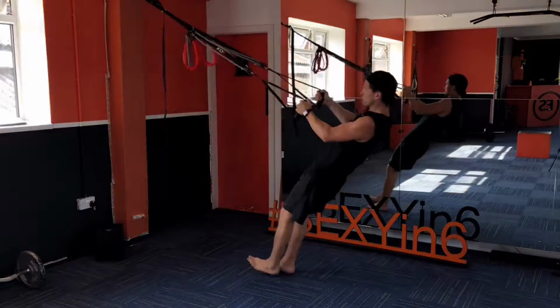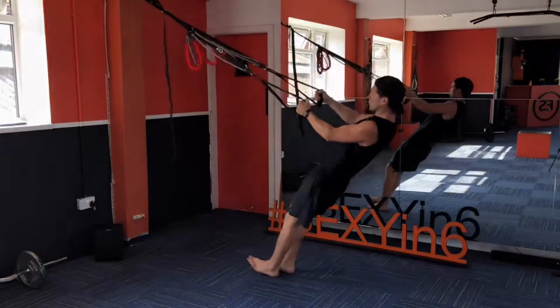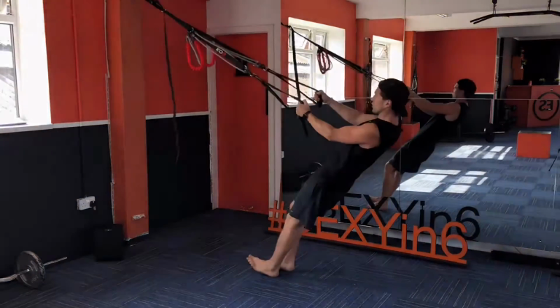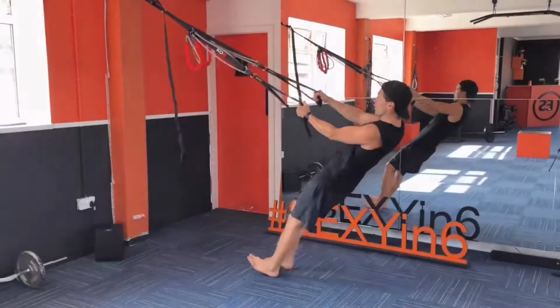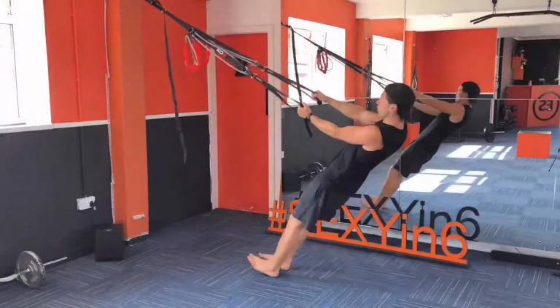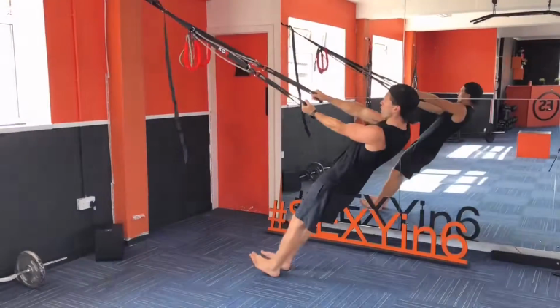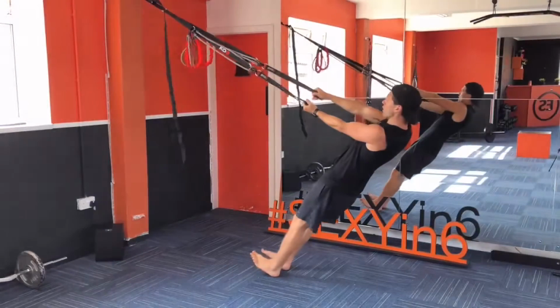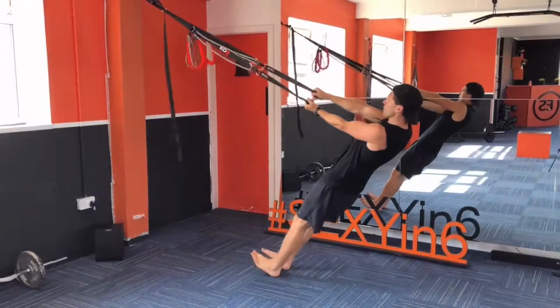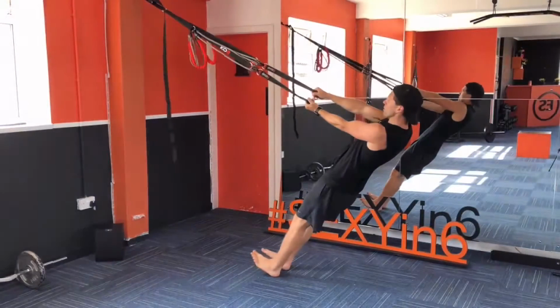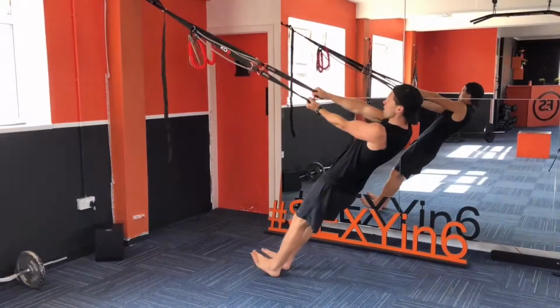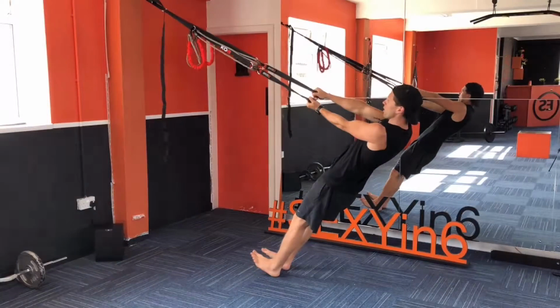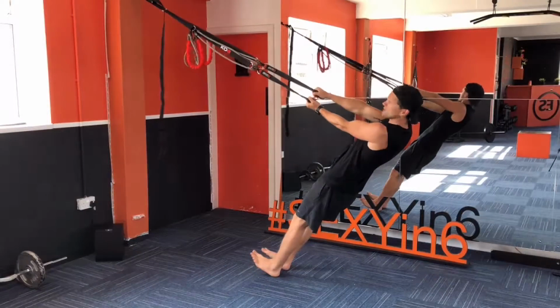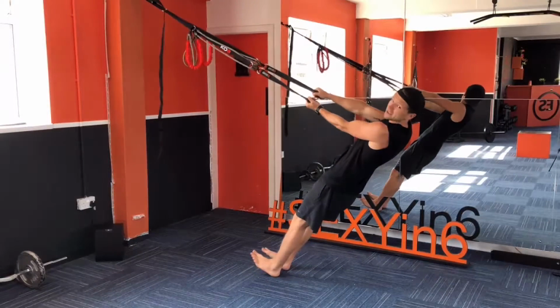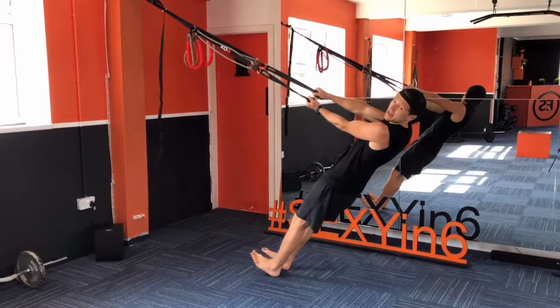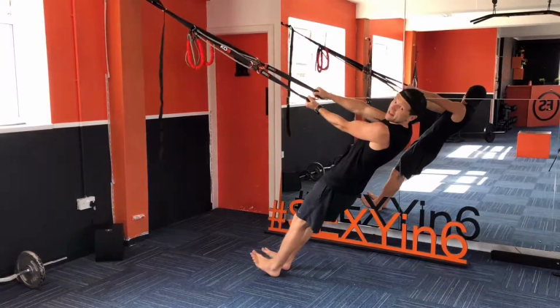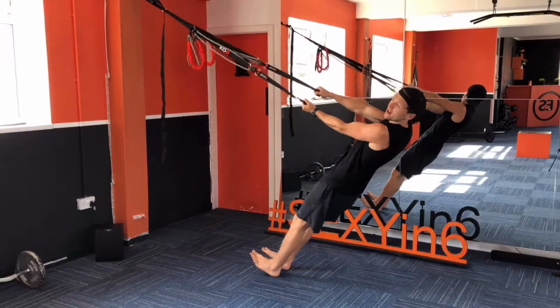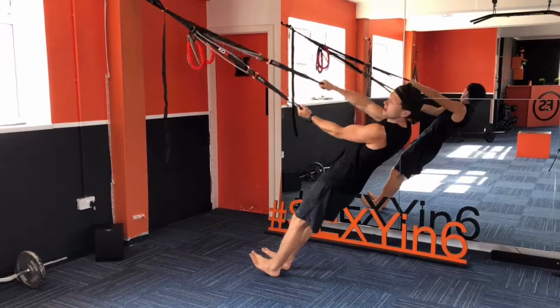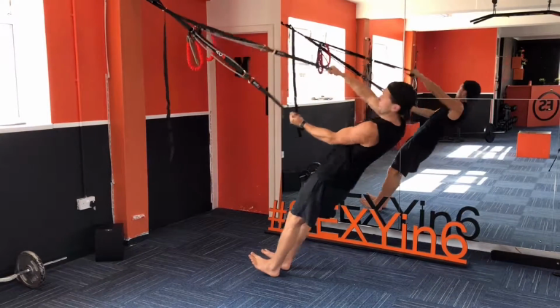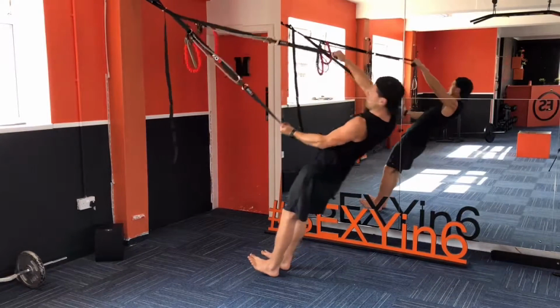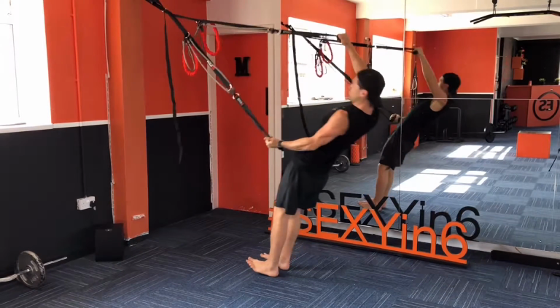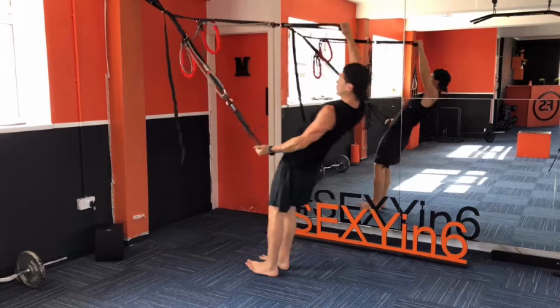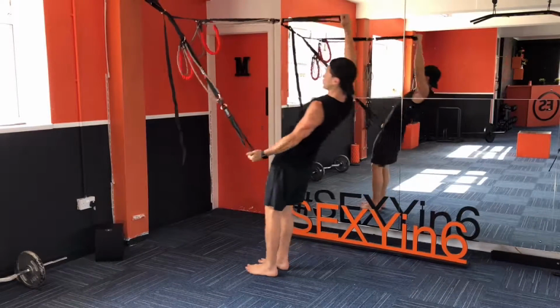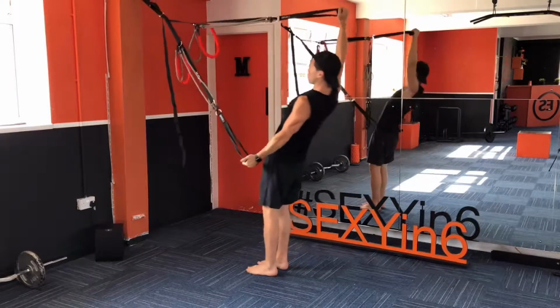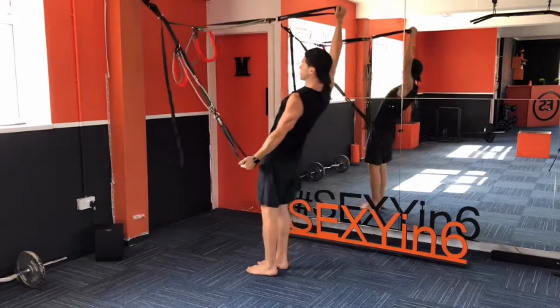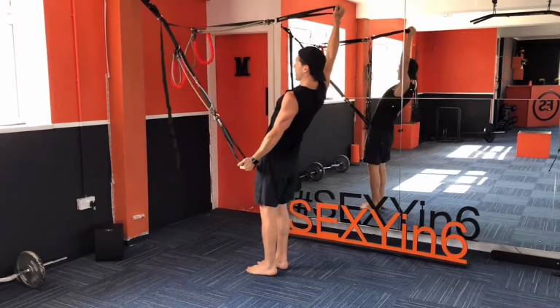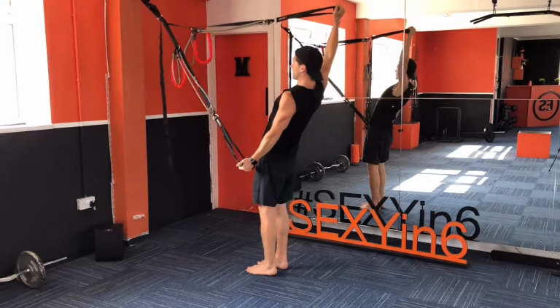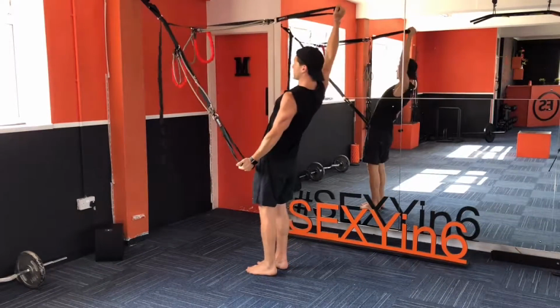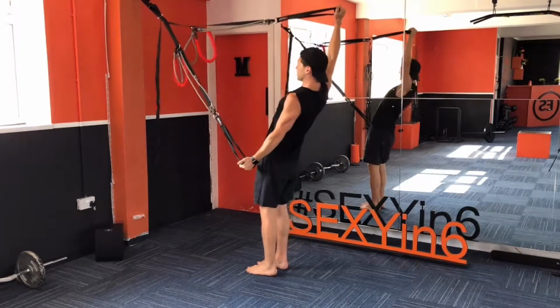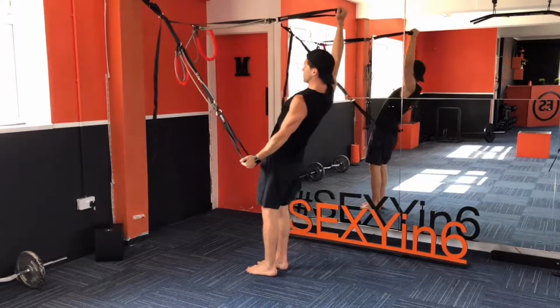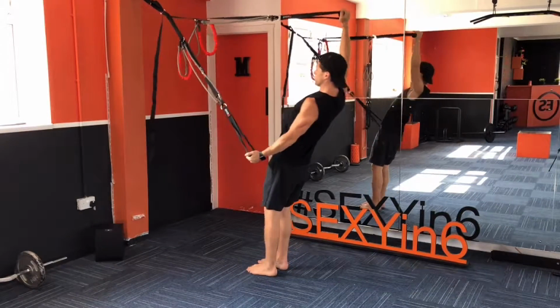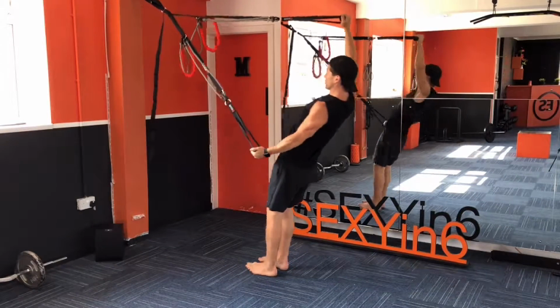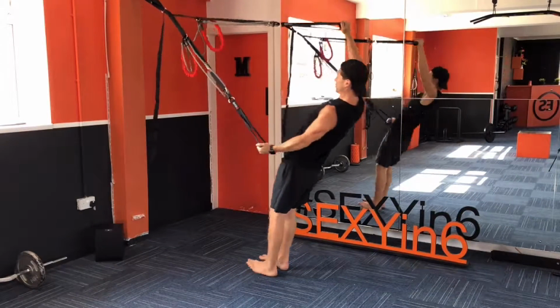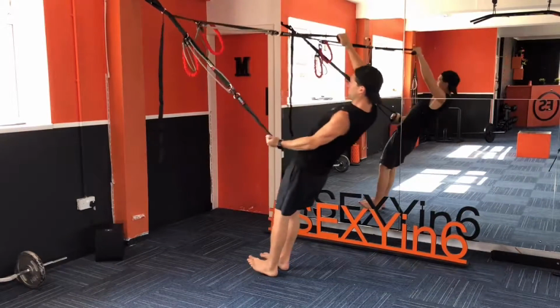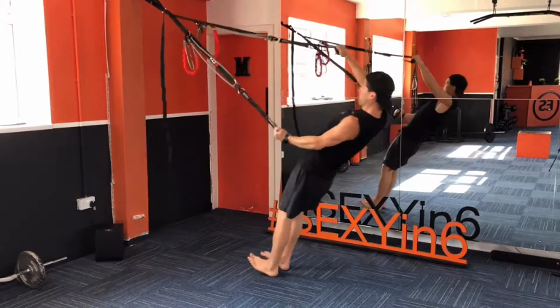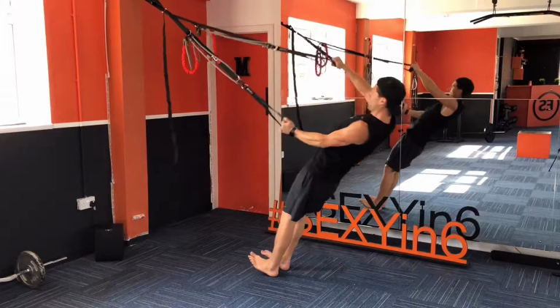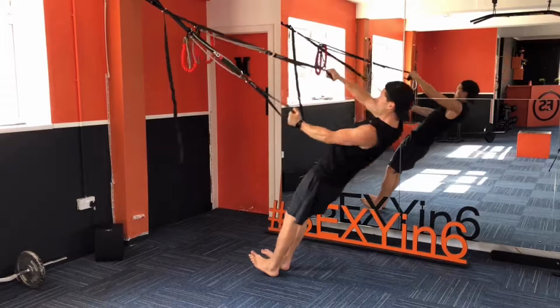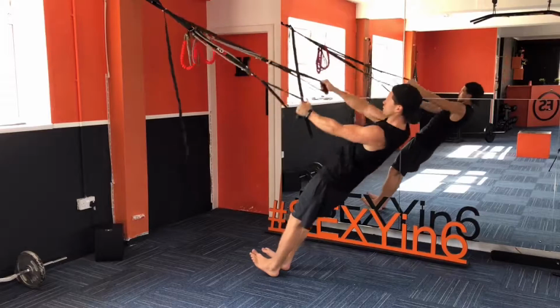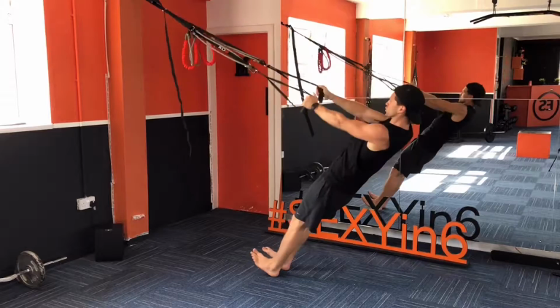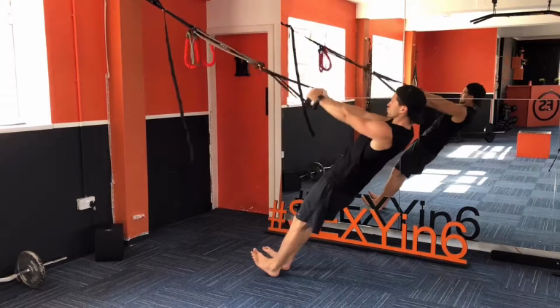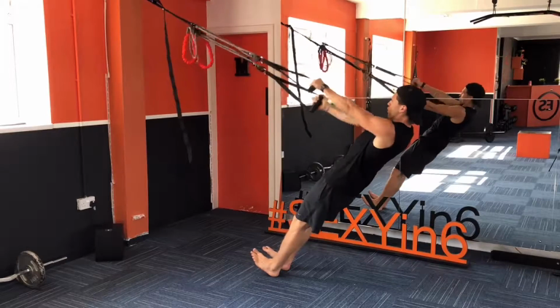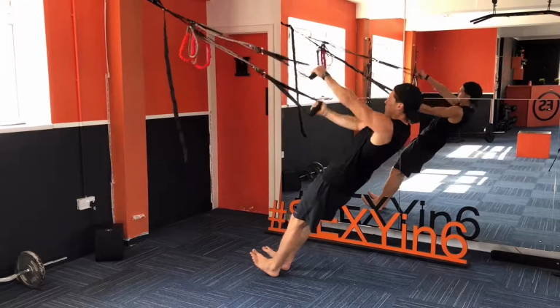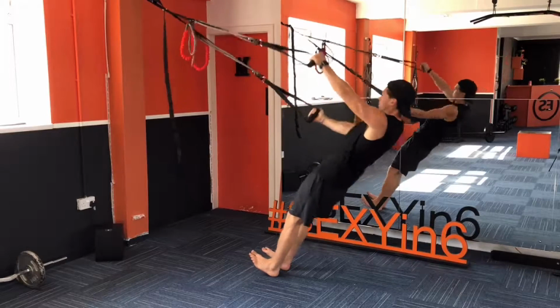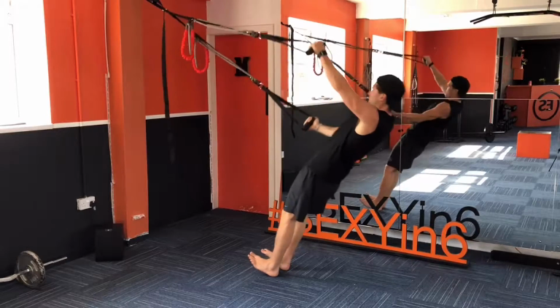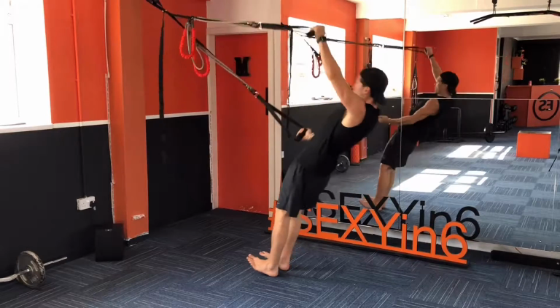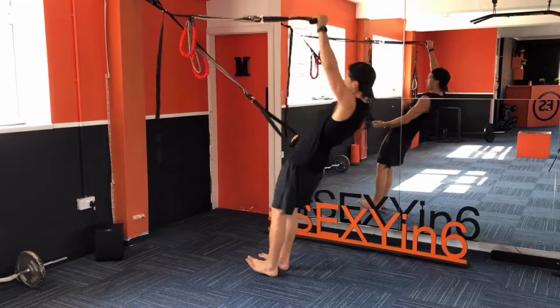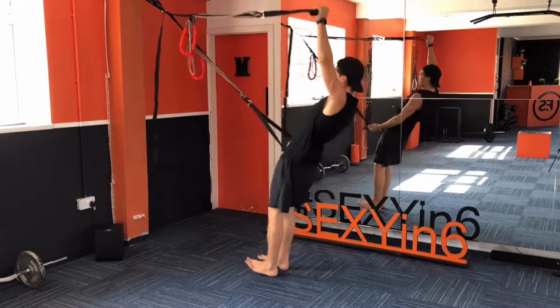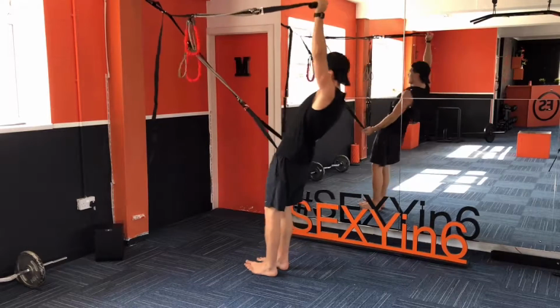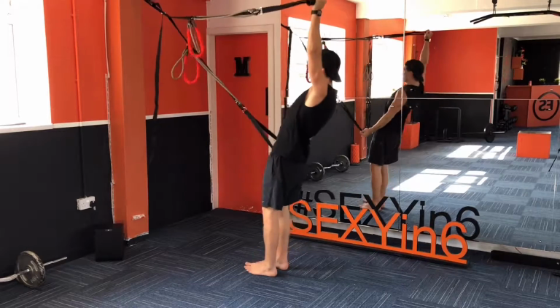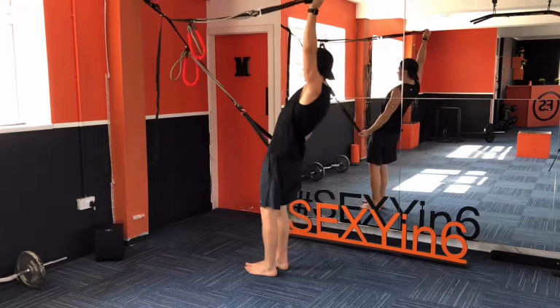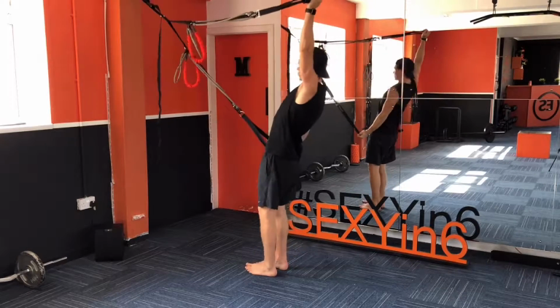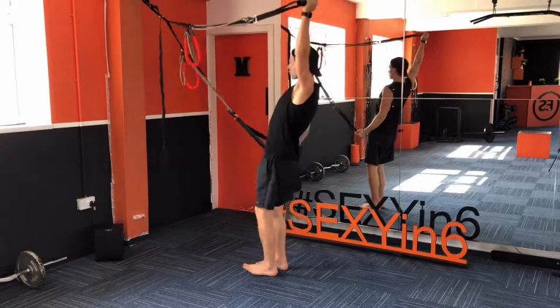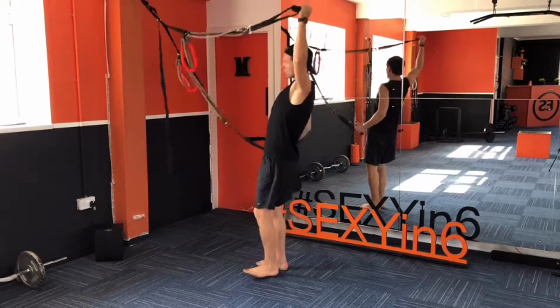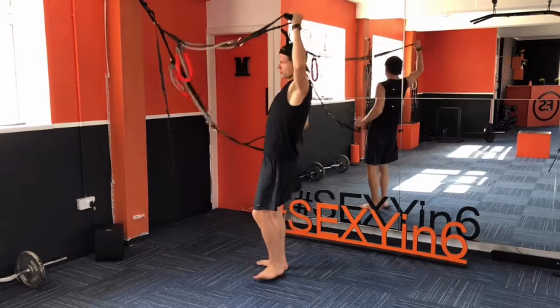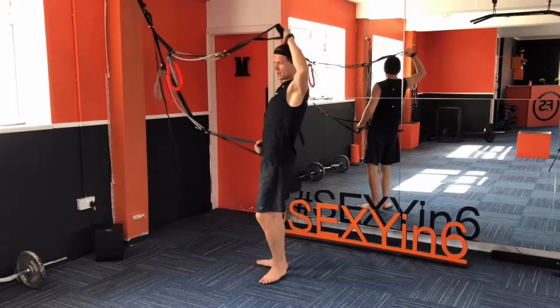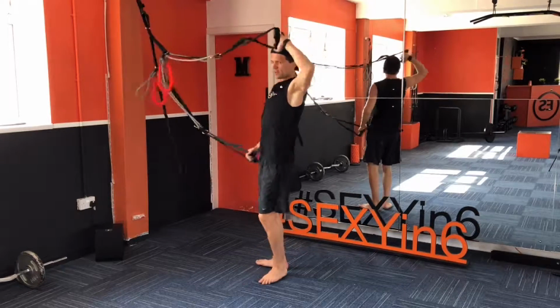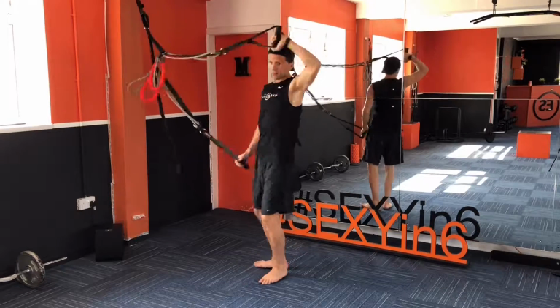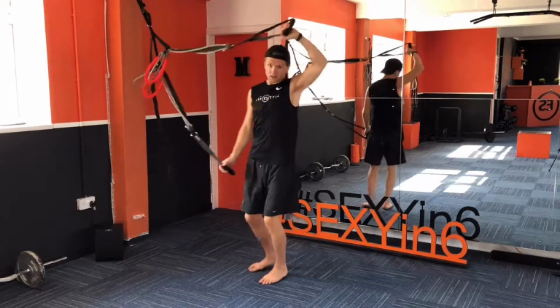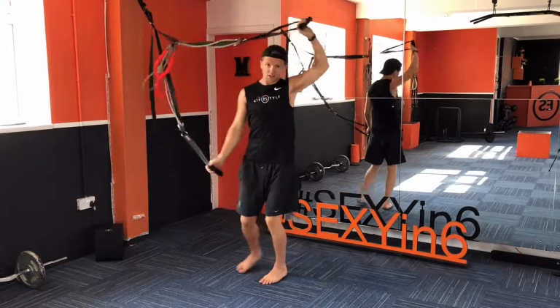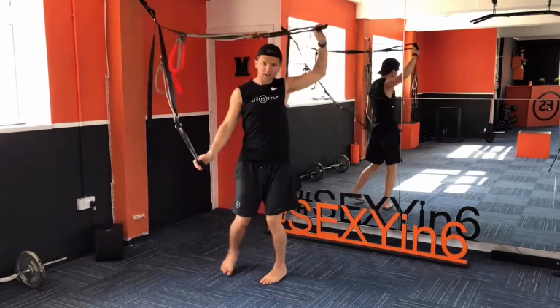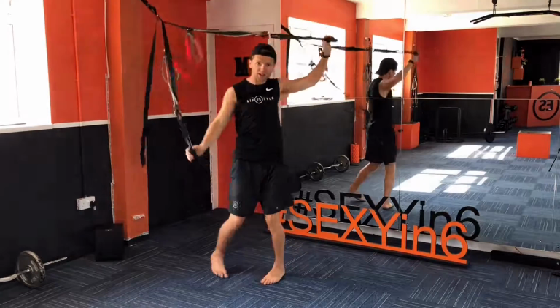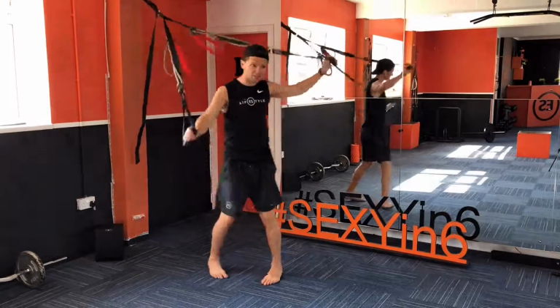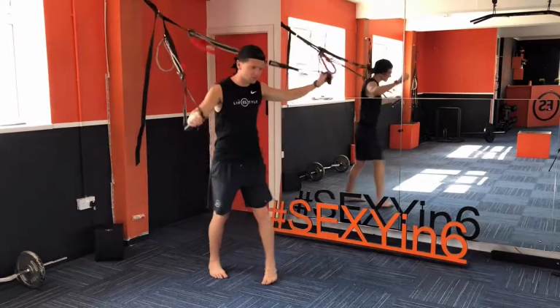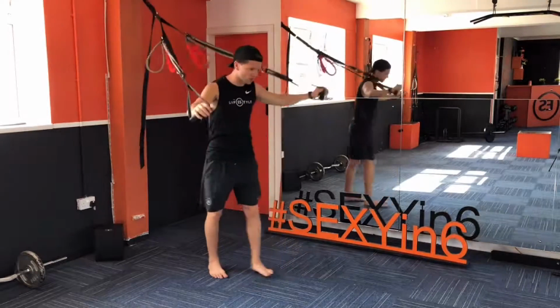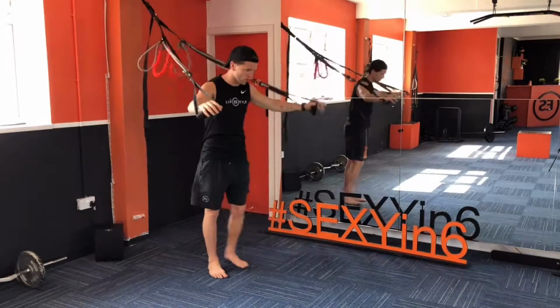Then we're going to go palms together, crocodile, pull it apart, swap them over, crocodile like so.